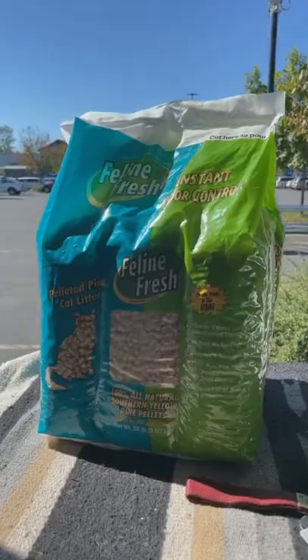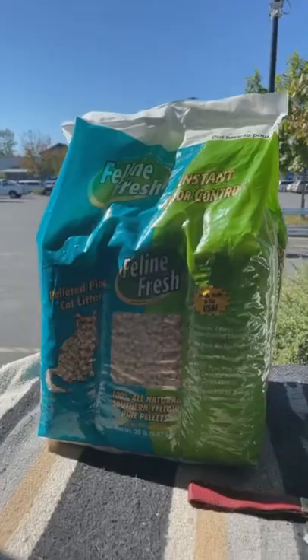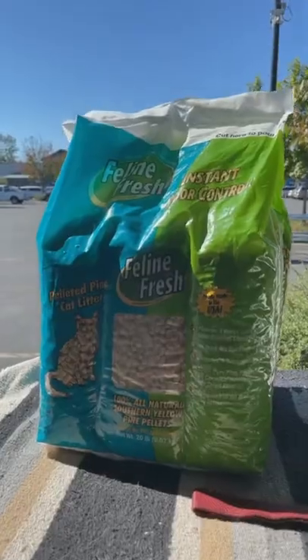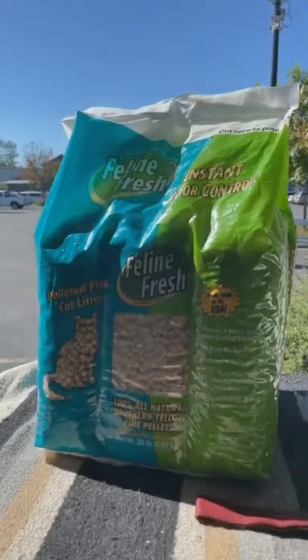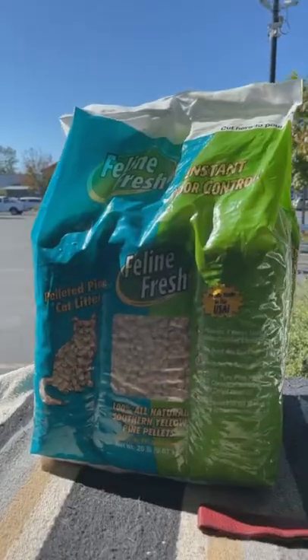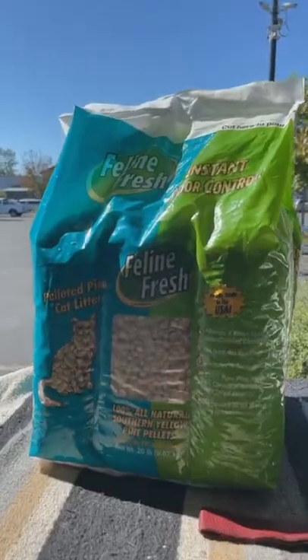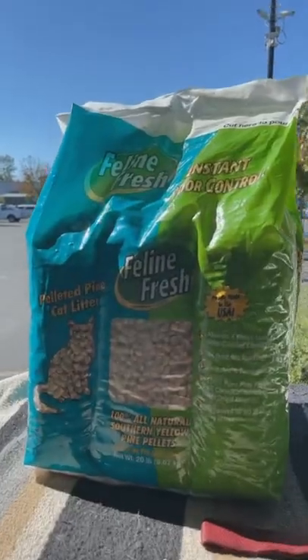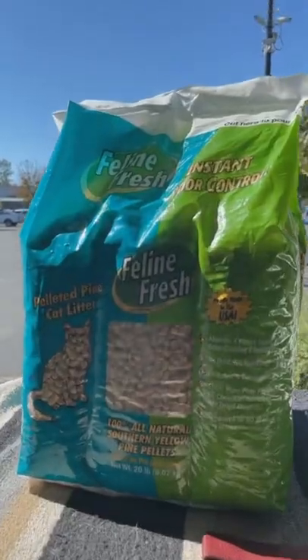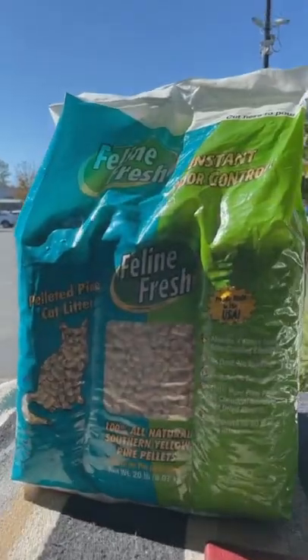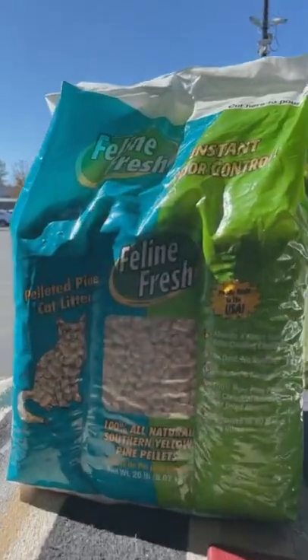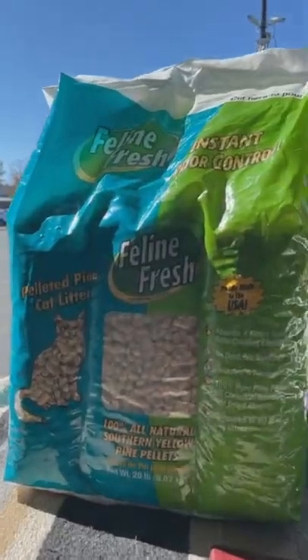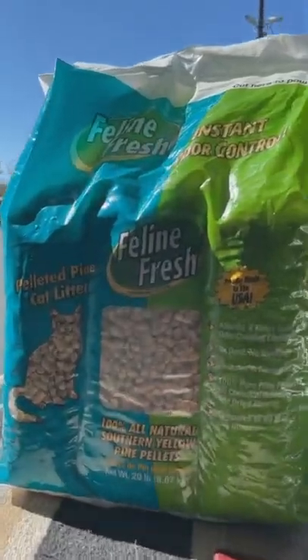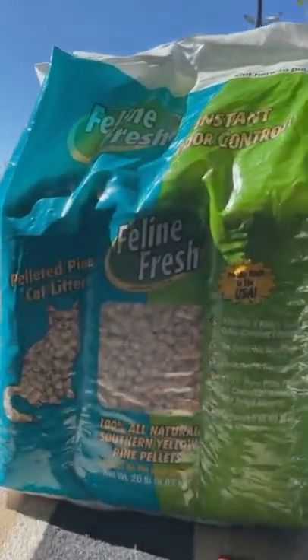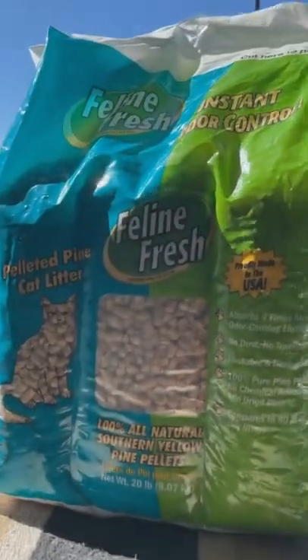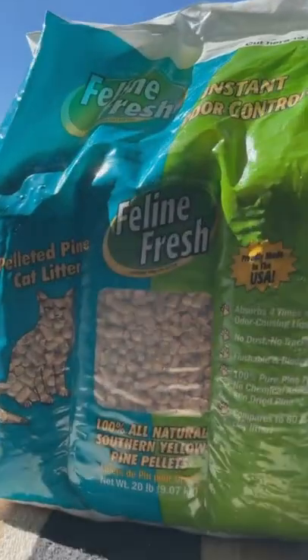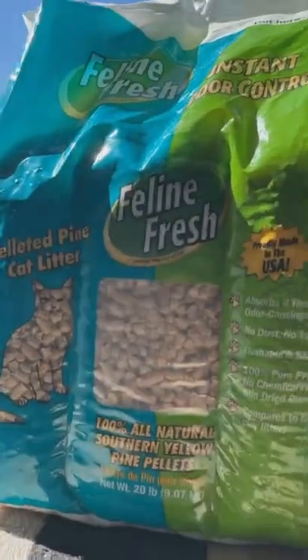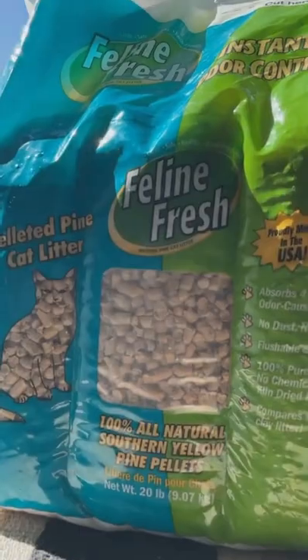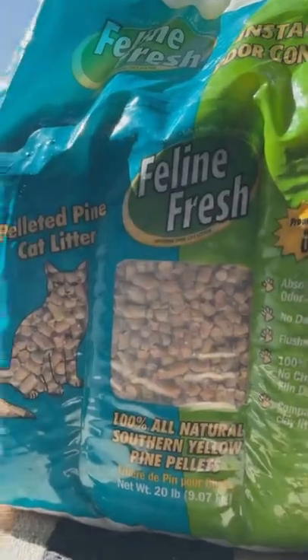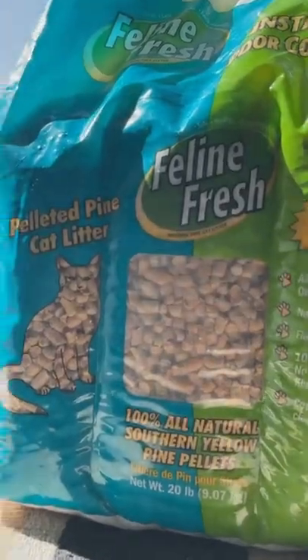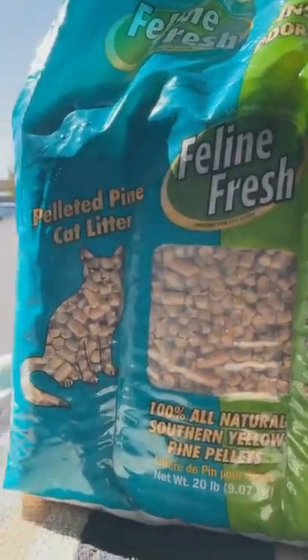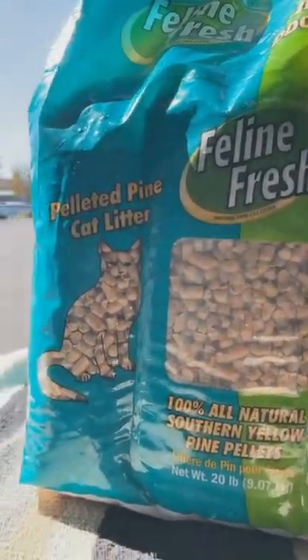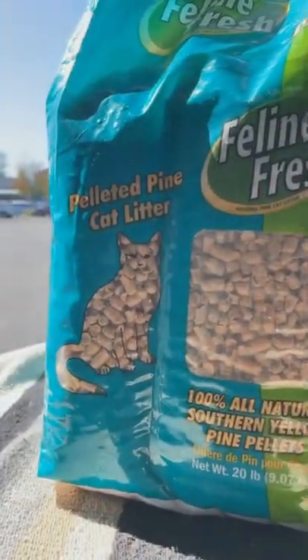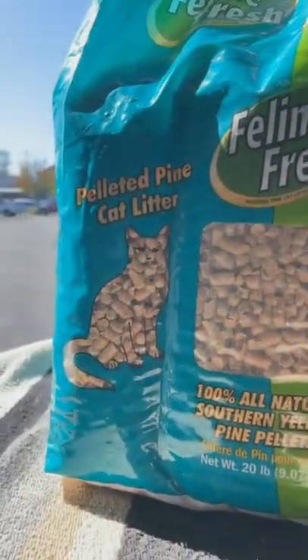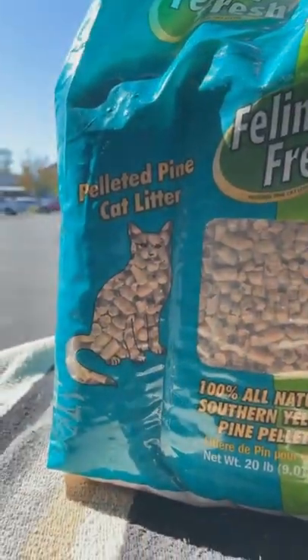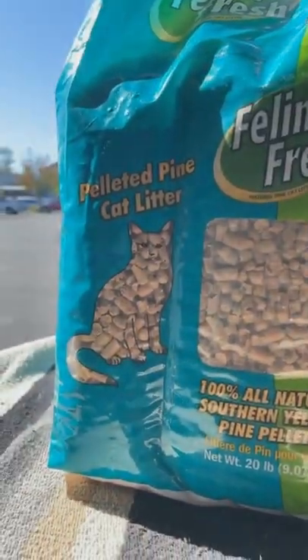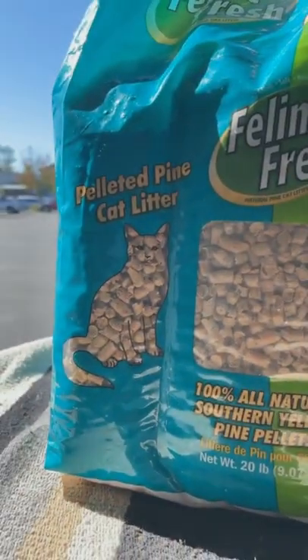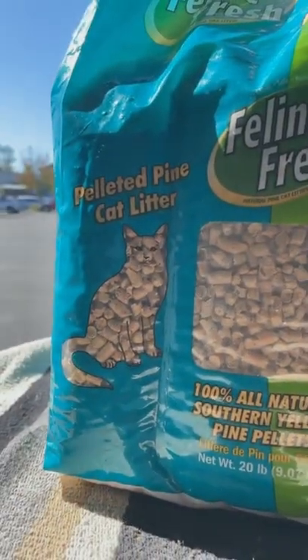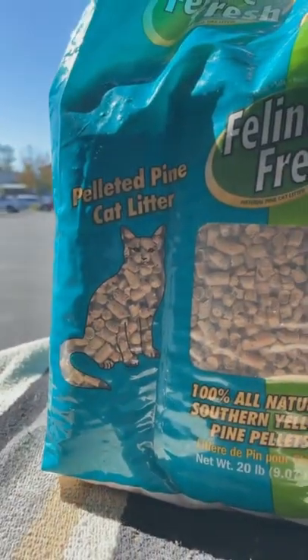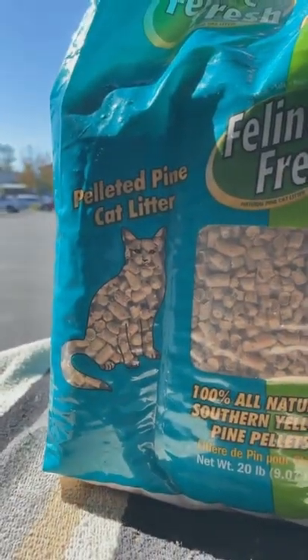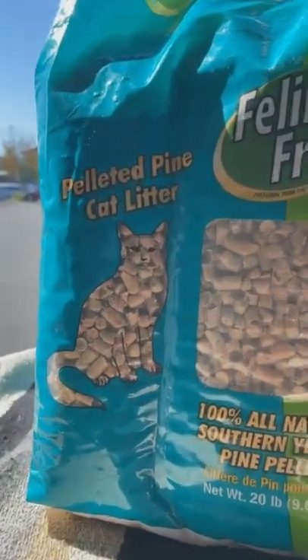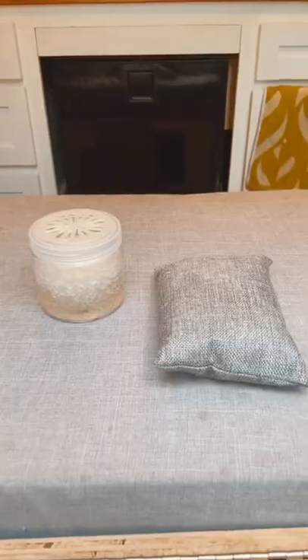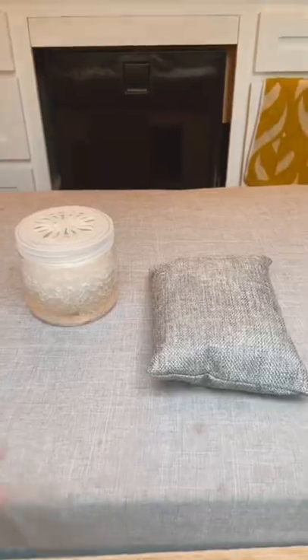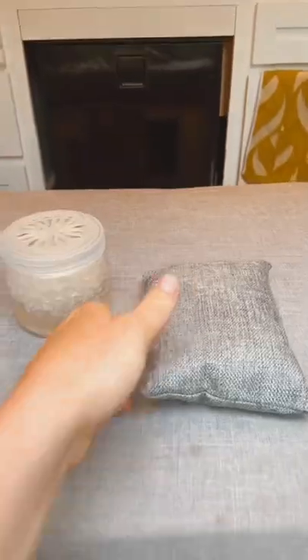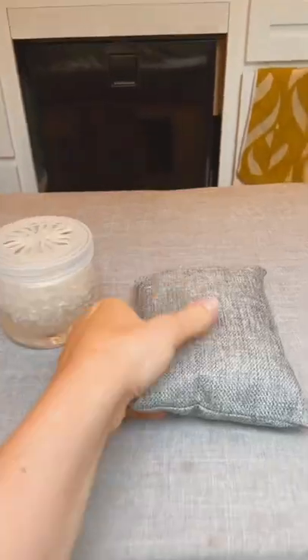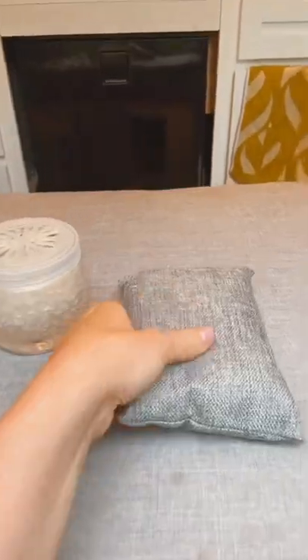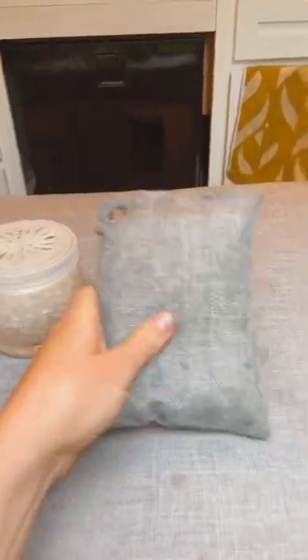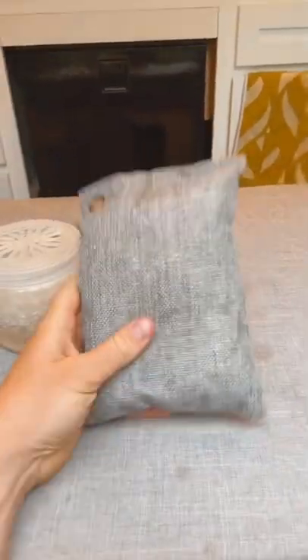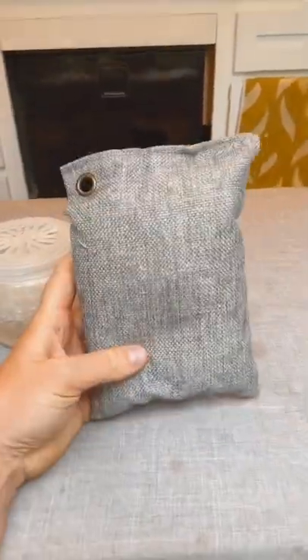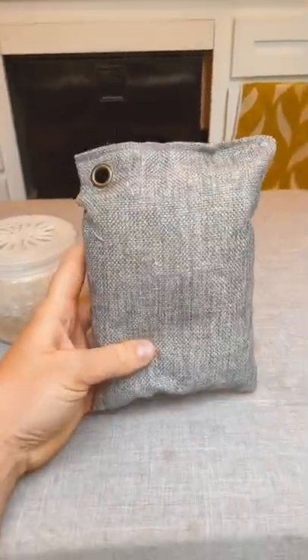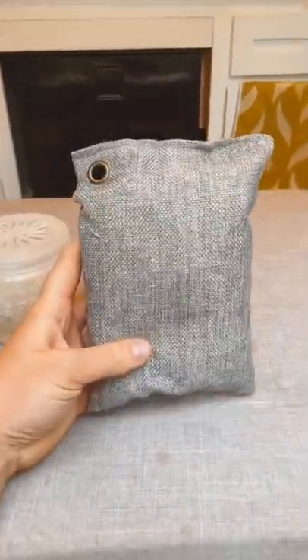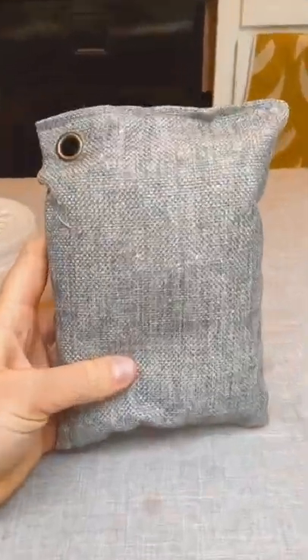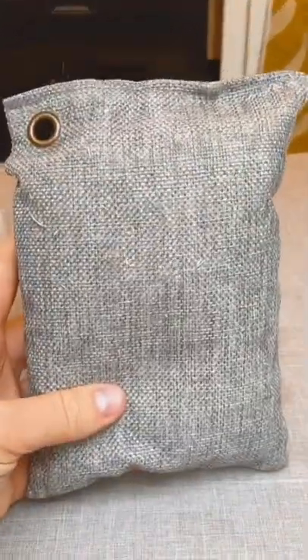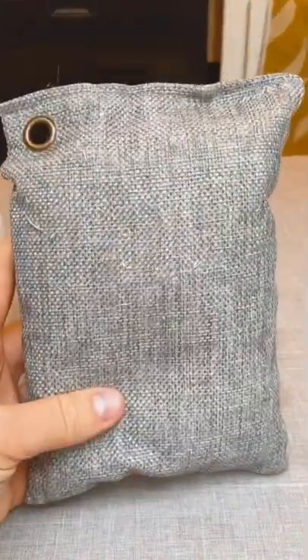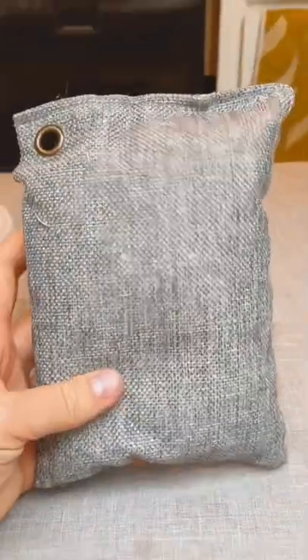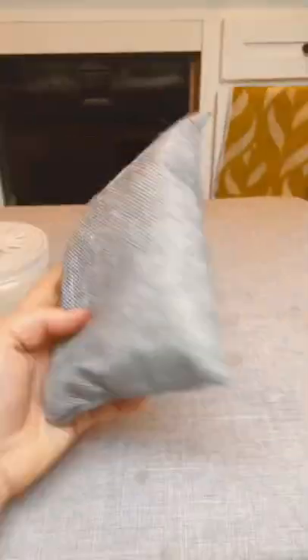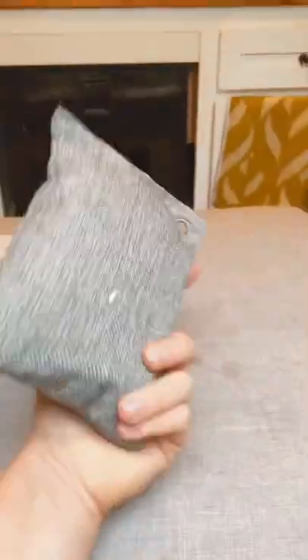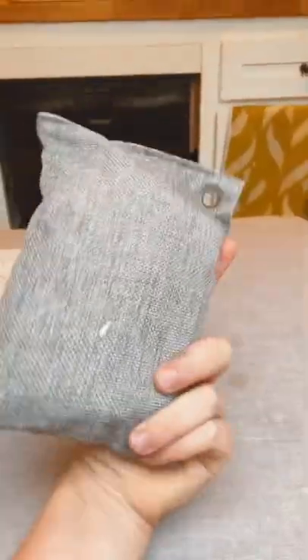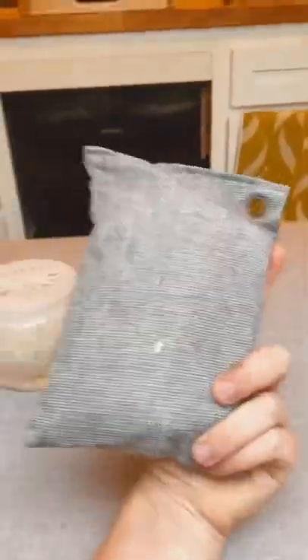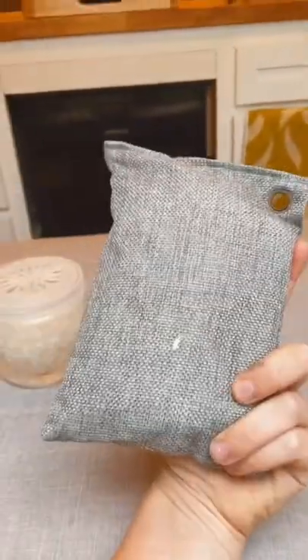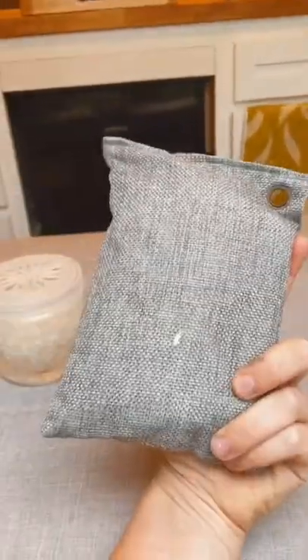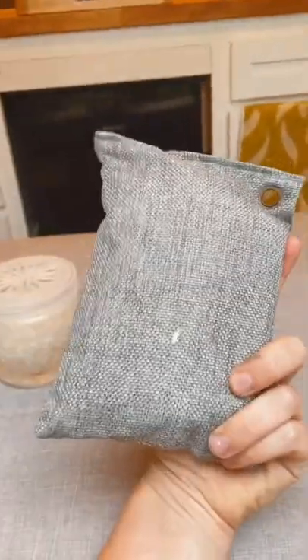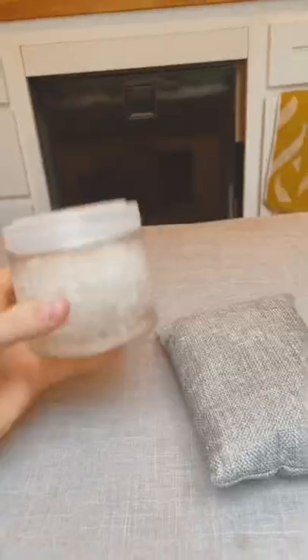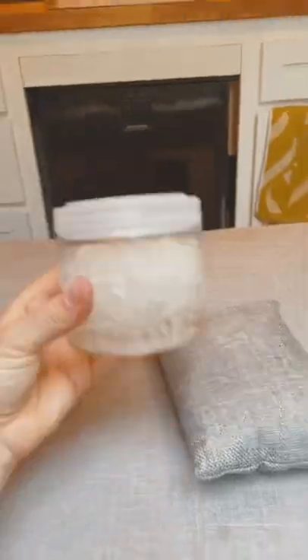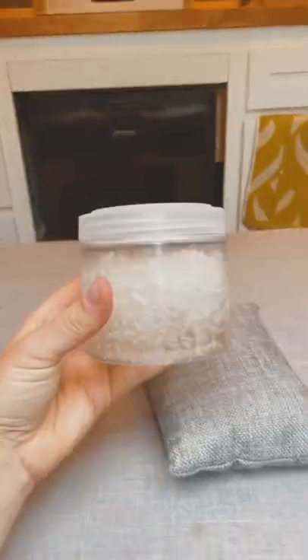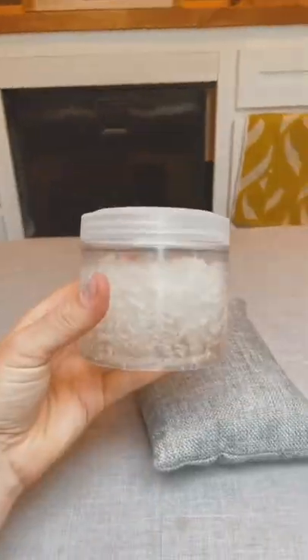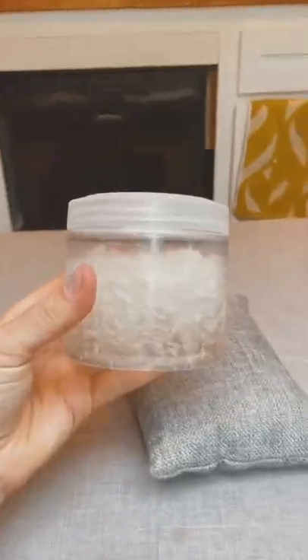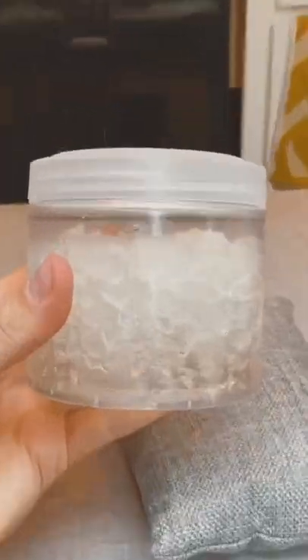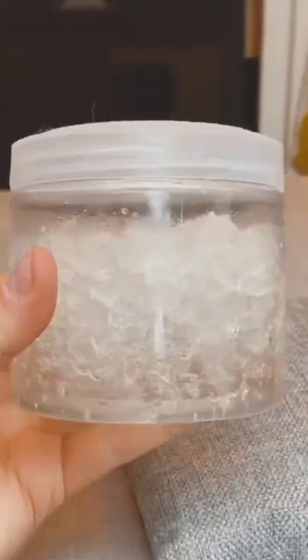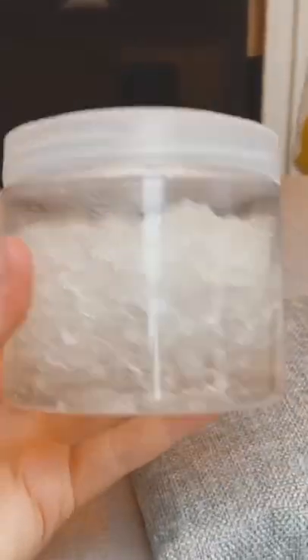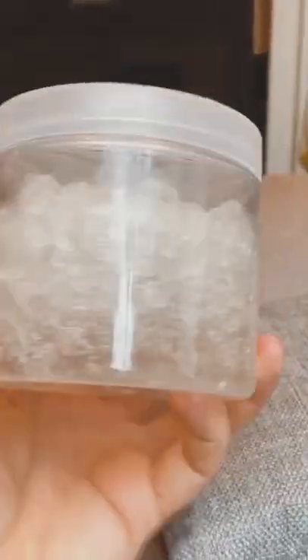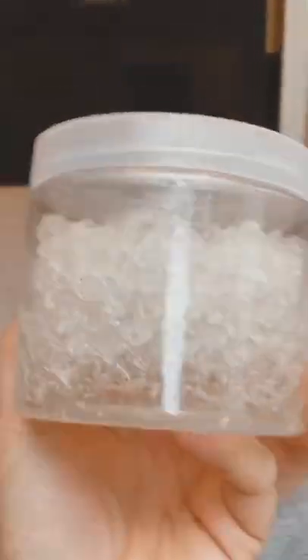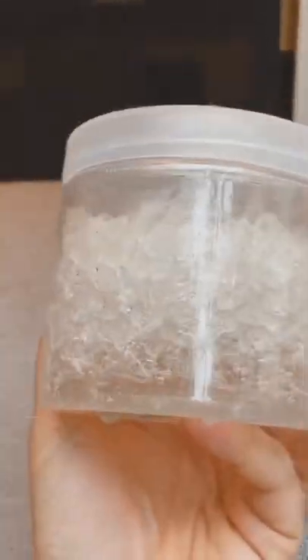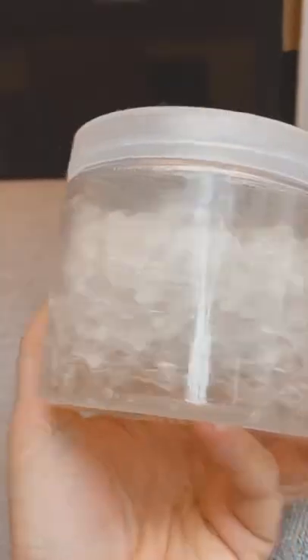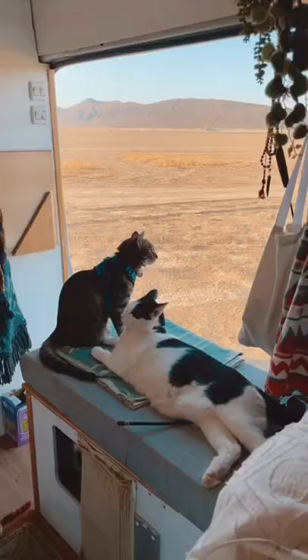For litter, I've tried everything. Right now I'm loving the super cheap pine pellets. To help cover up smells, I use a charcoal deodorizer bag and a gel air freshener.